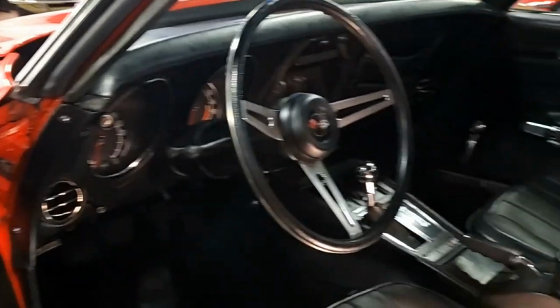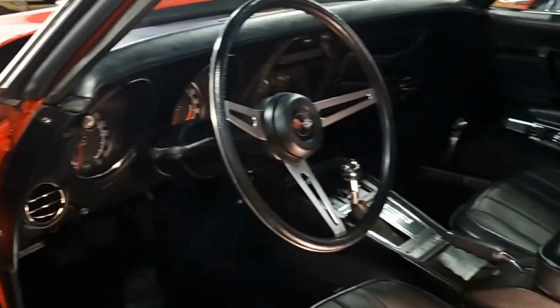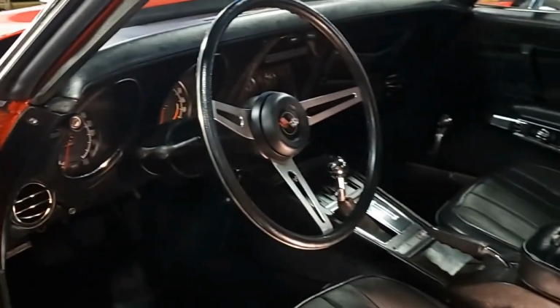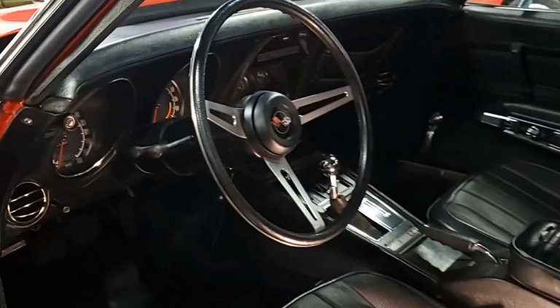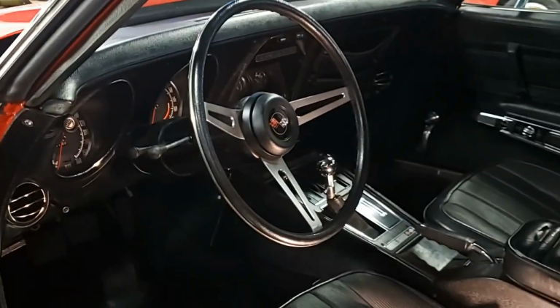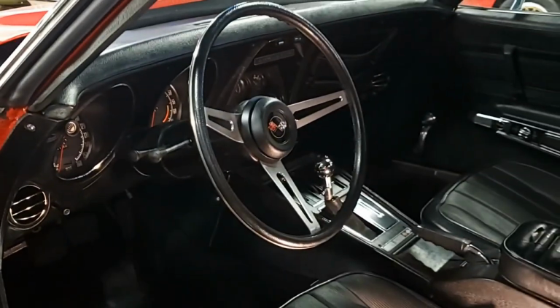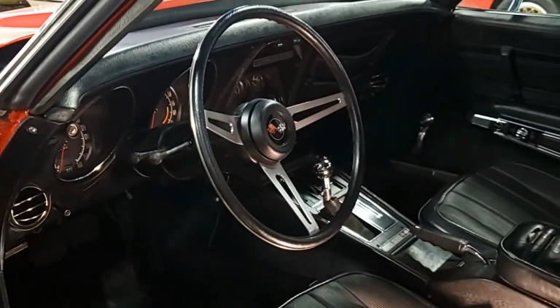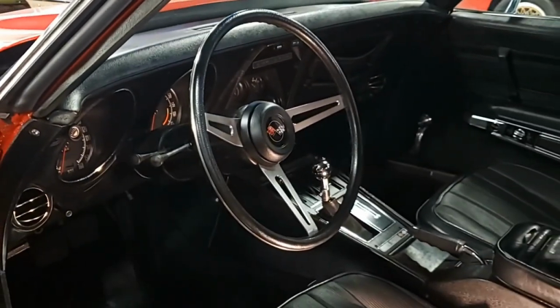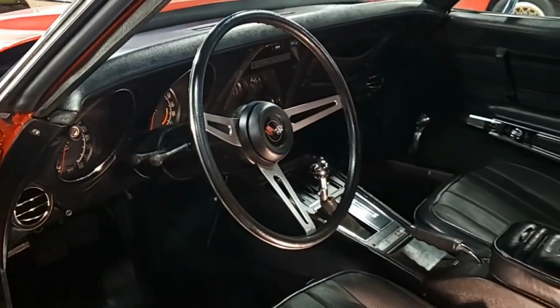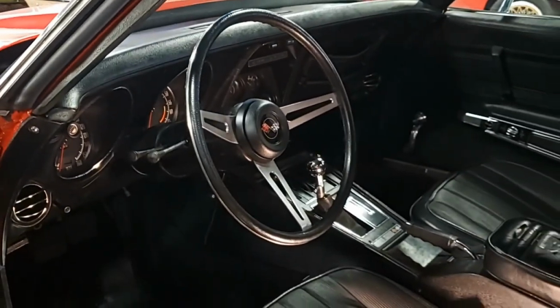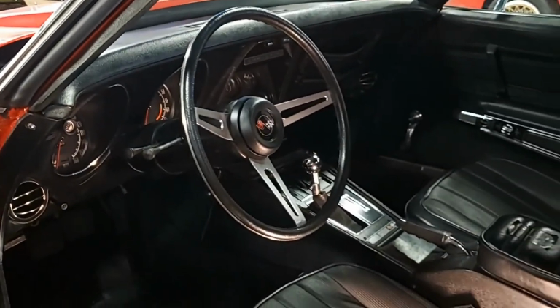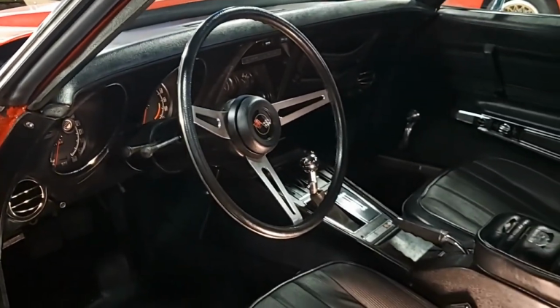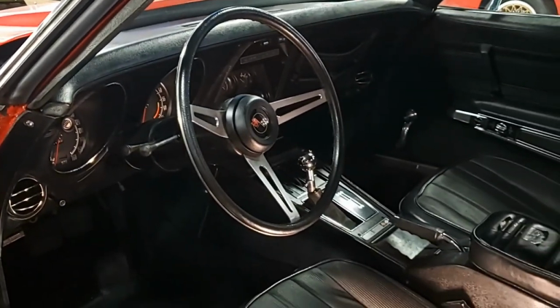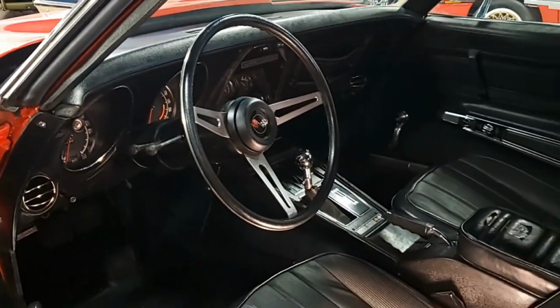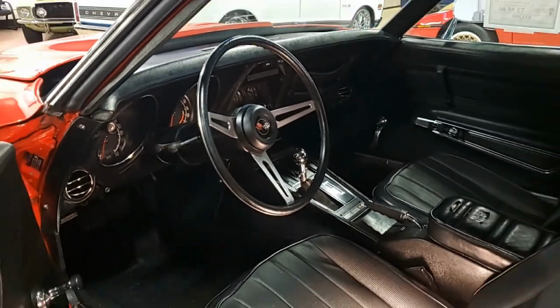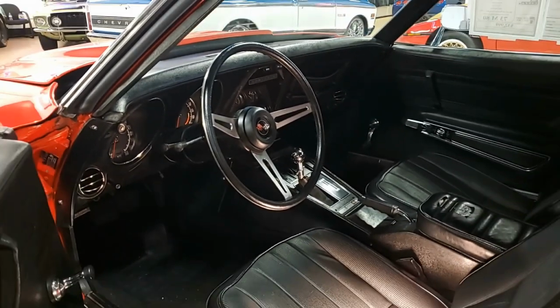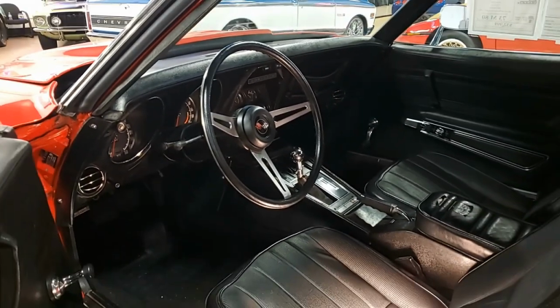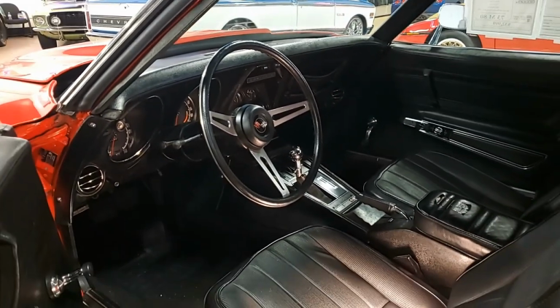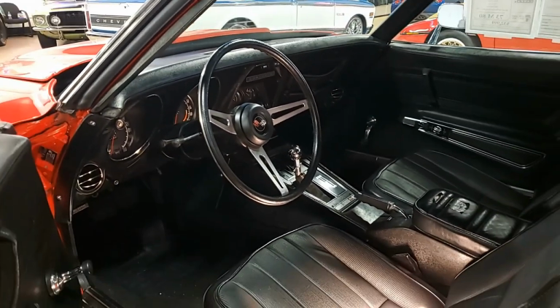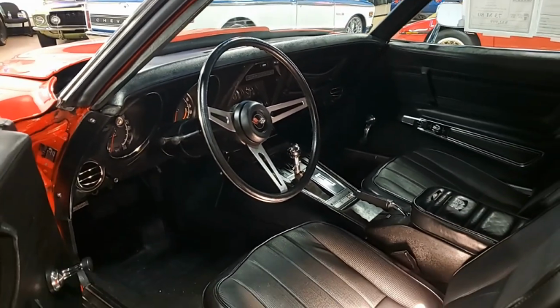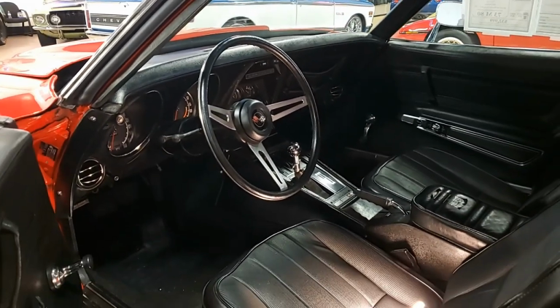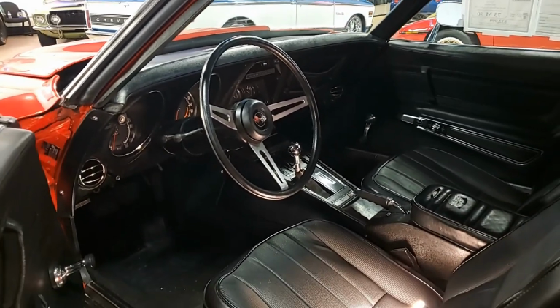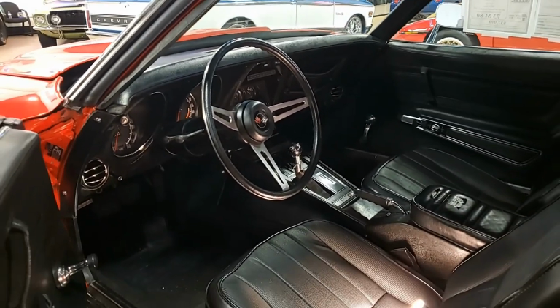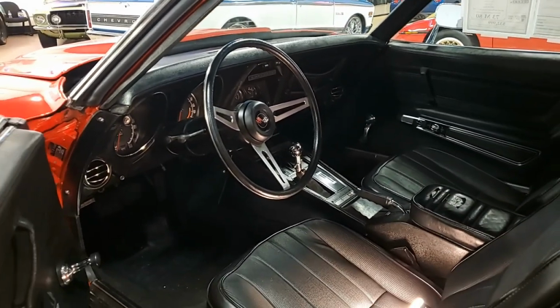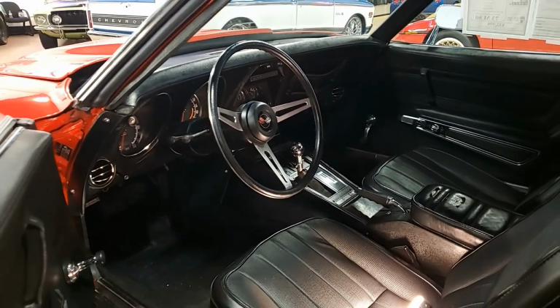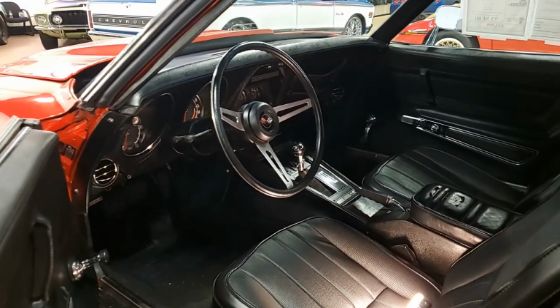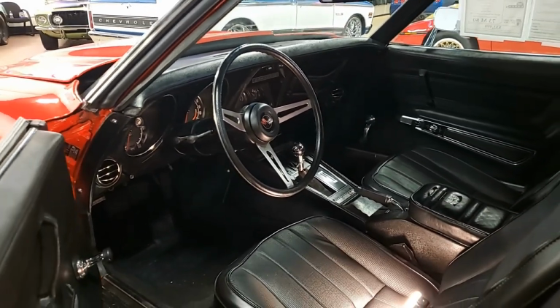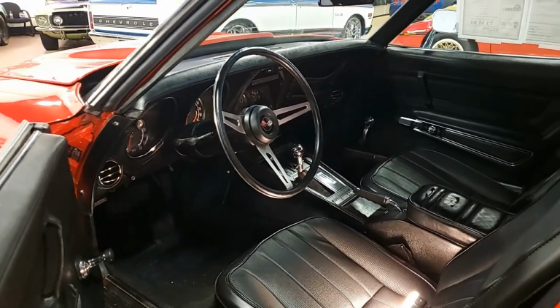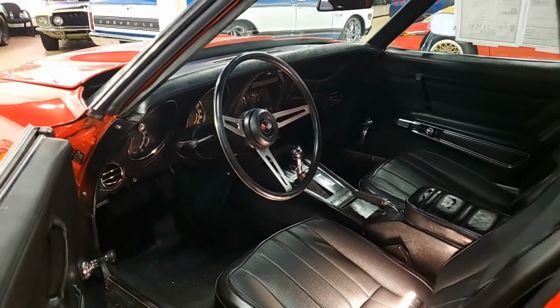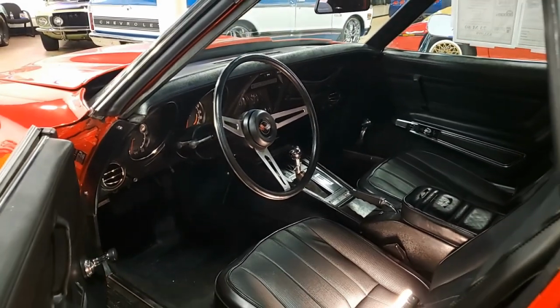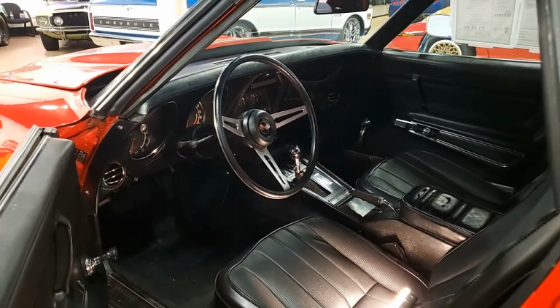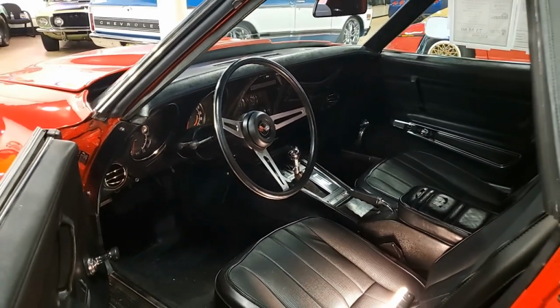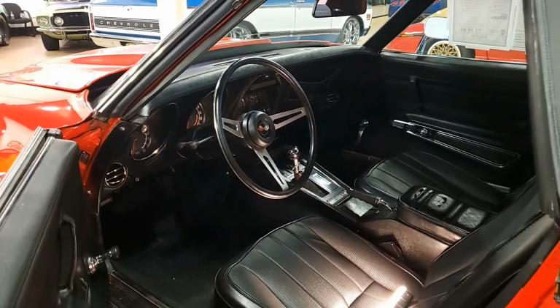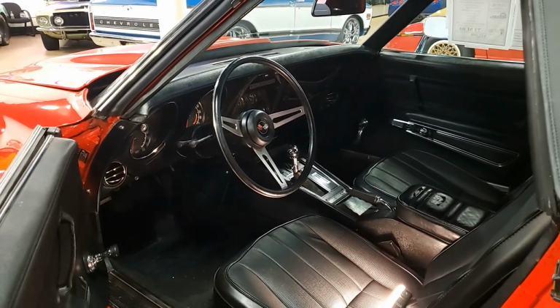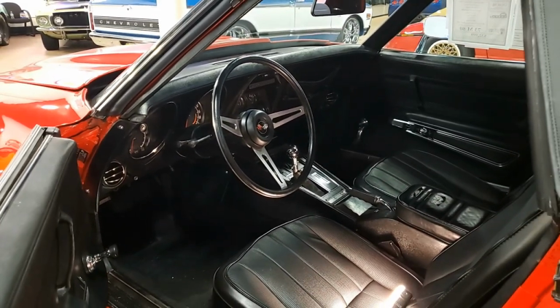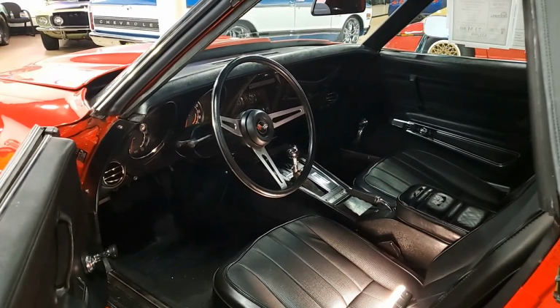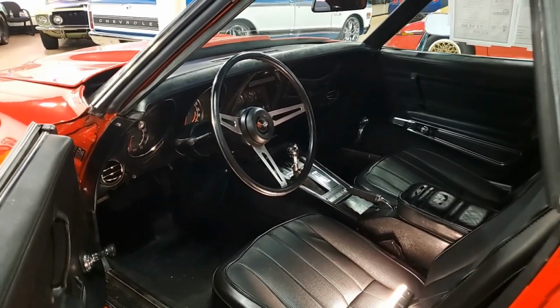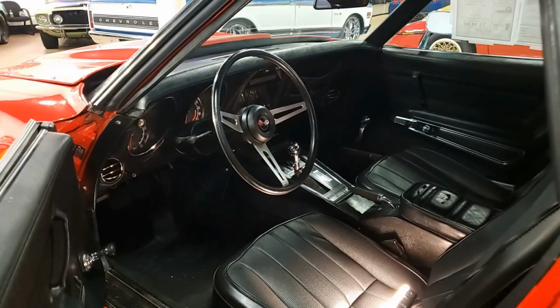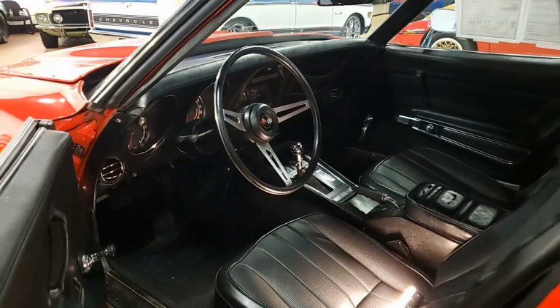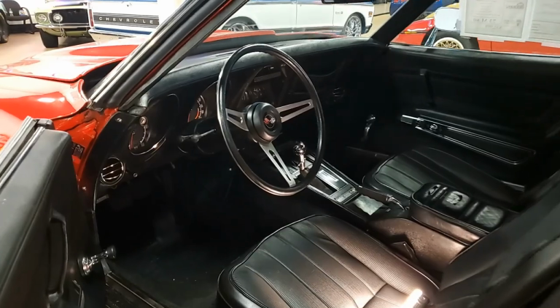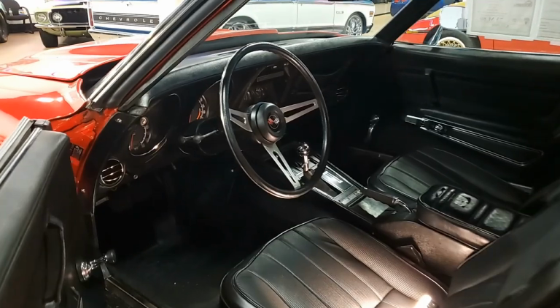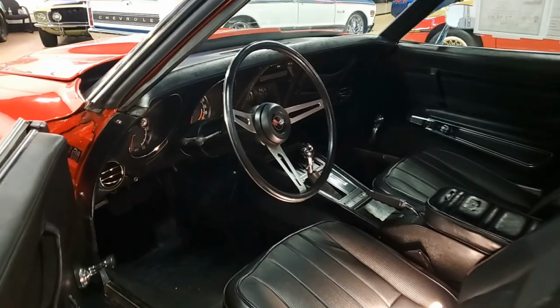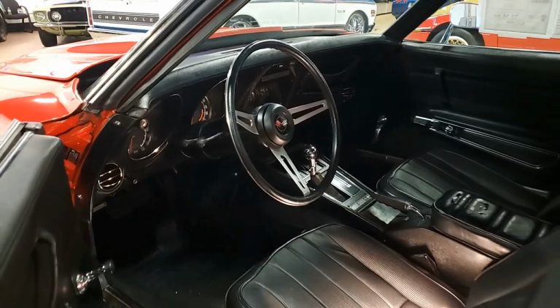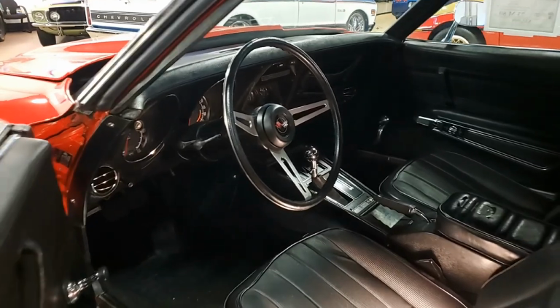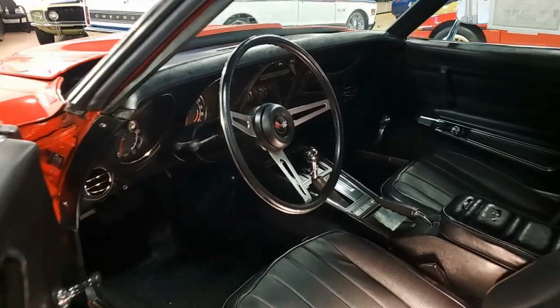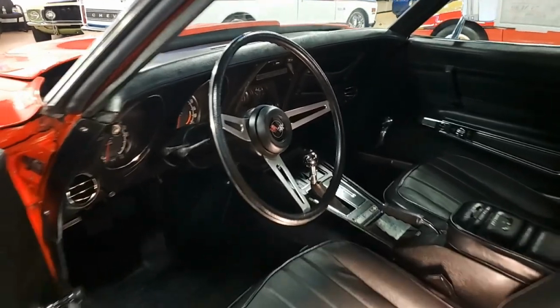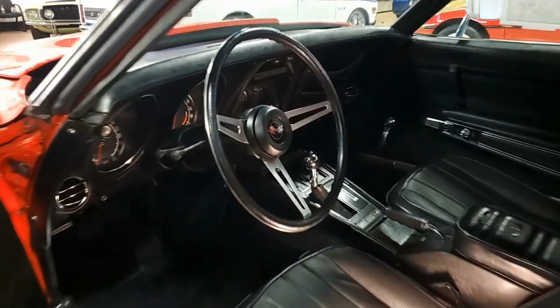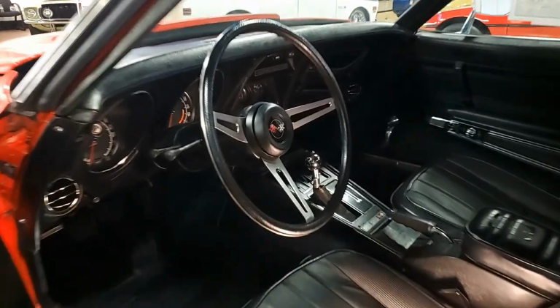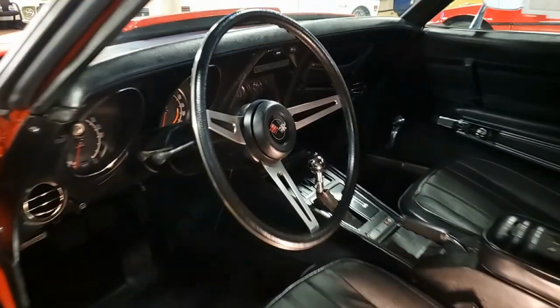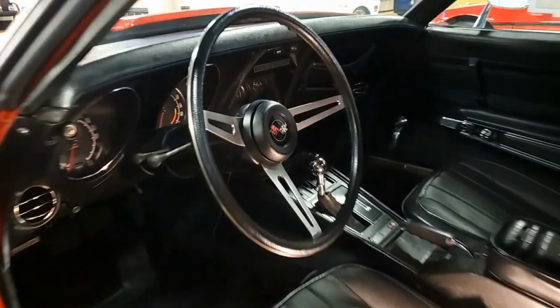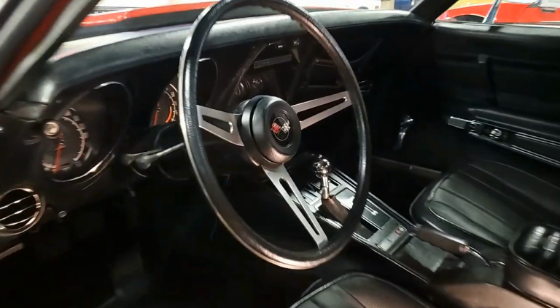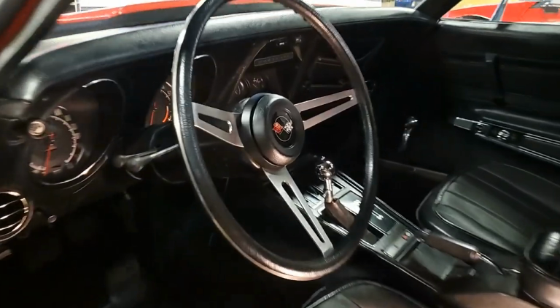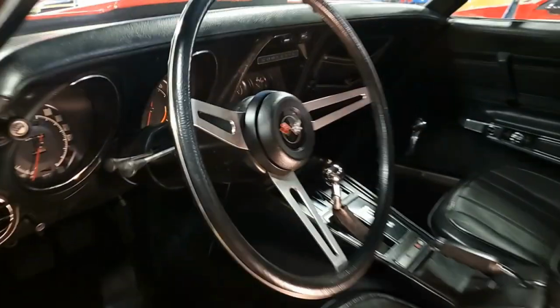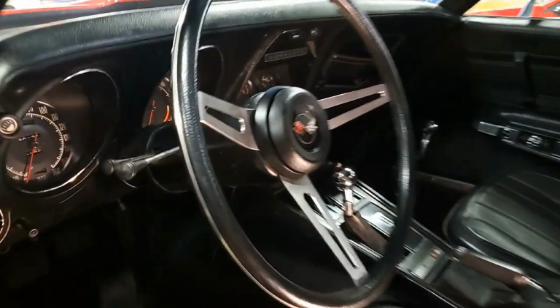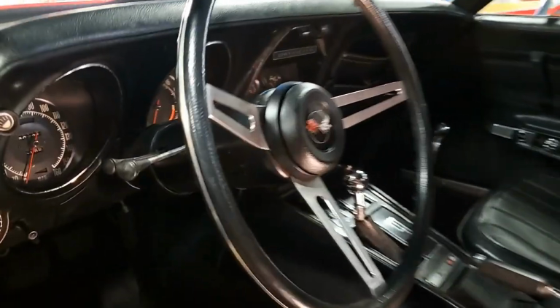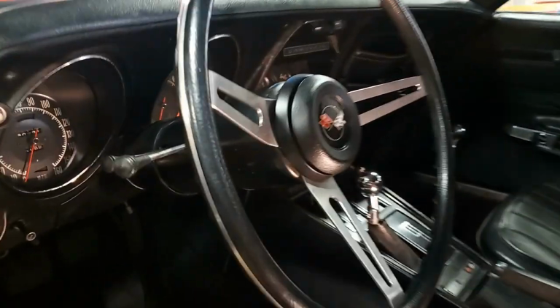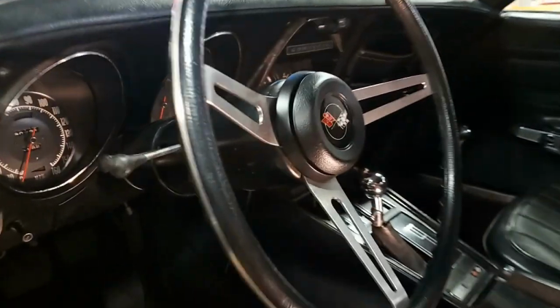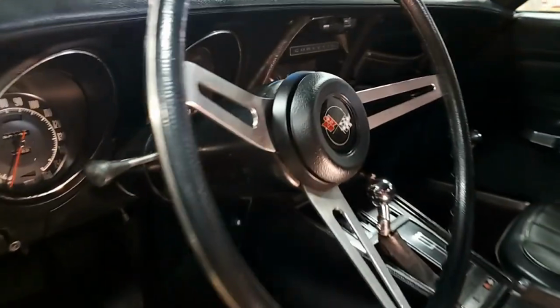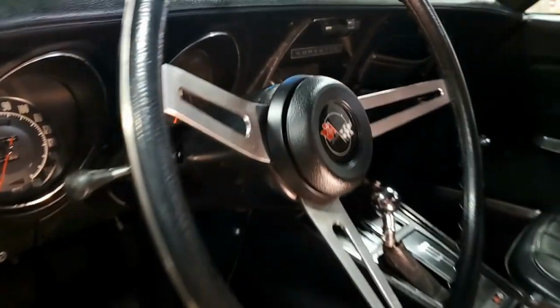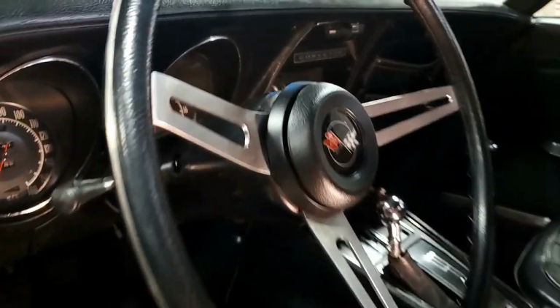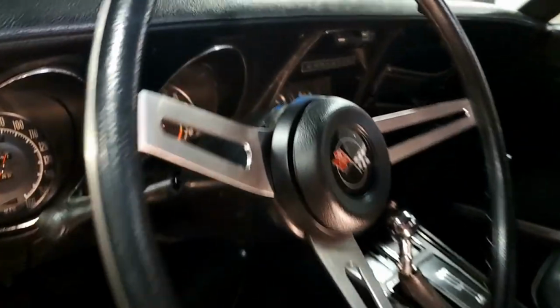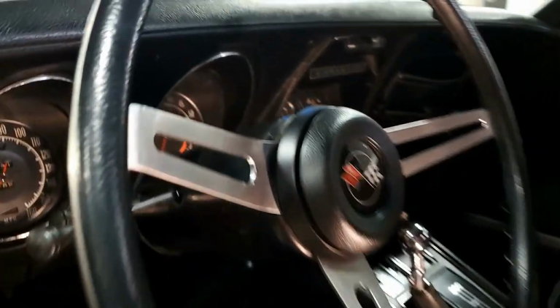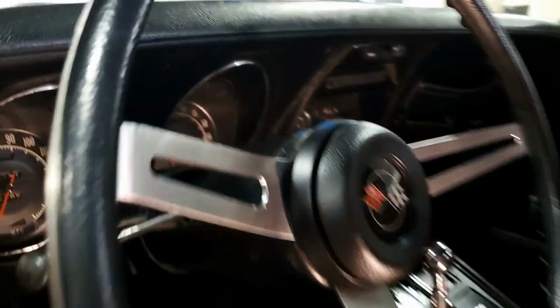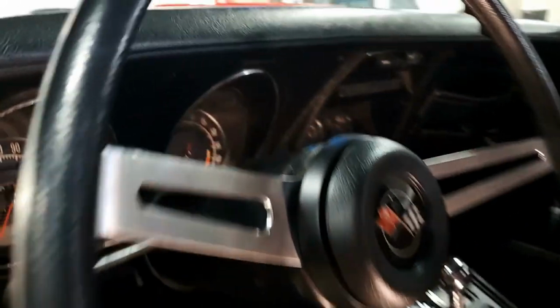The non-original motor — the 350 cubic inch engine in this car — shows an original casting date of September 8th, 1969.